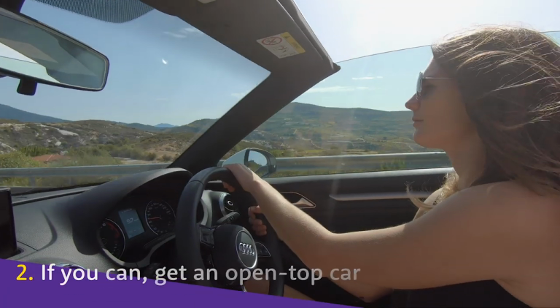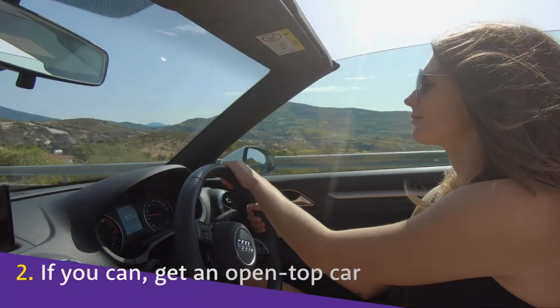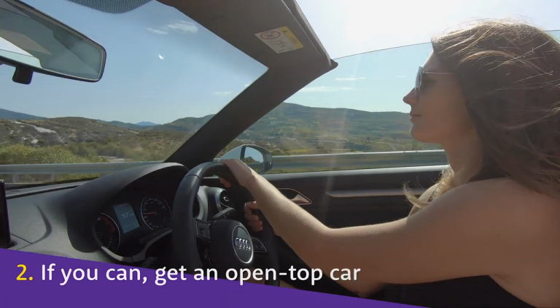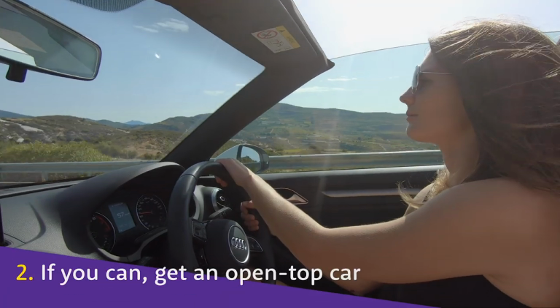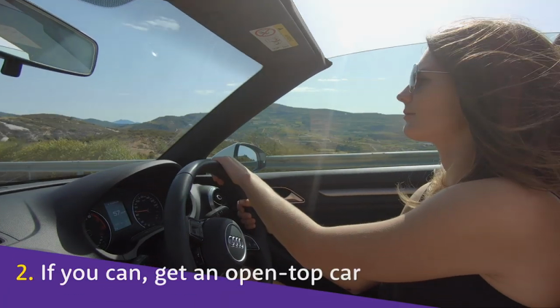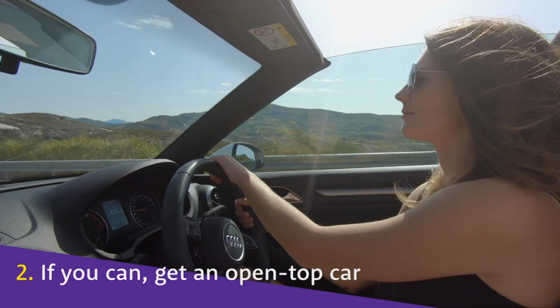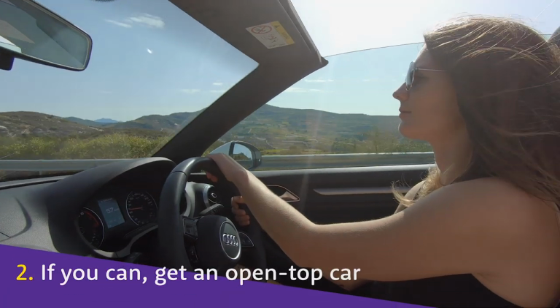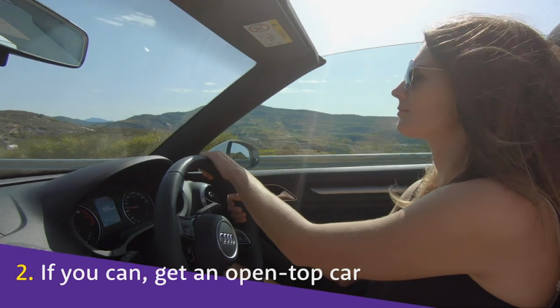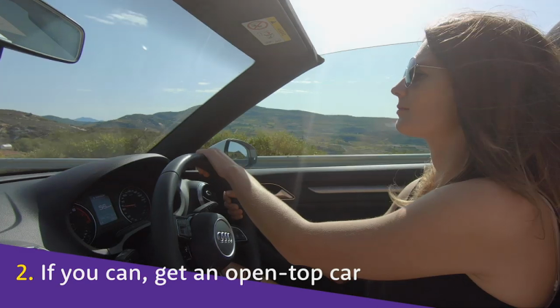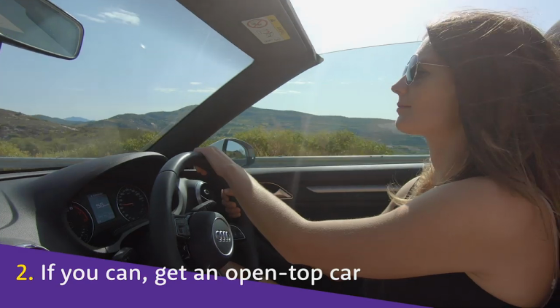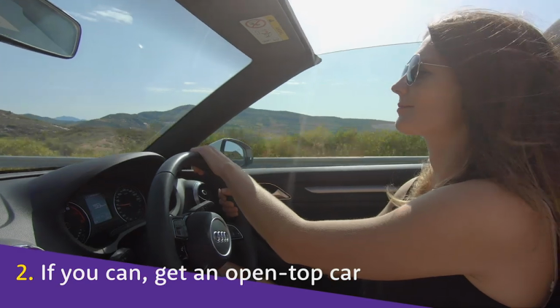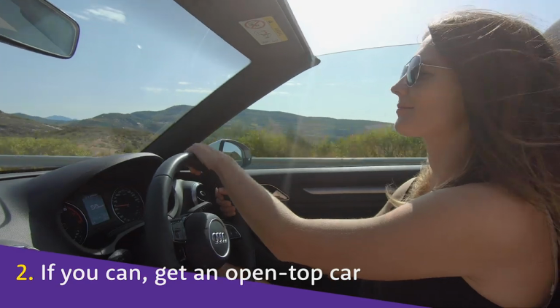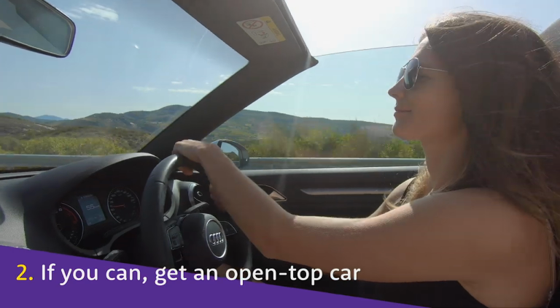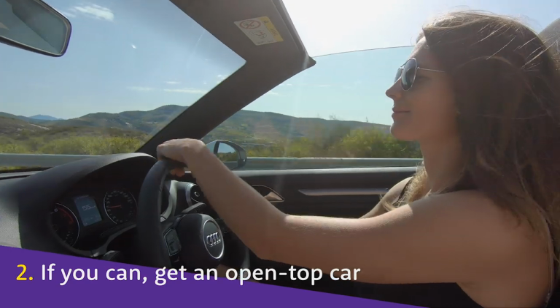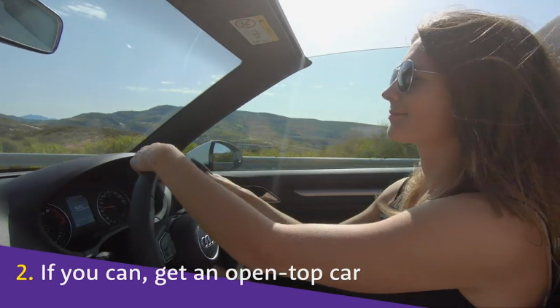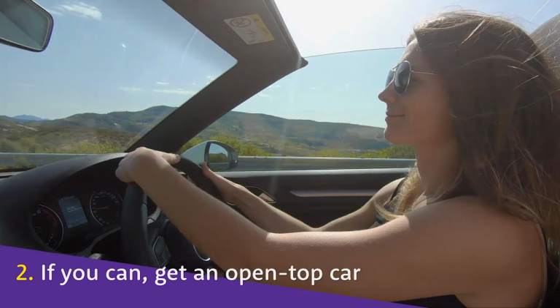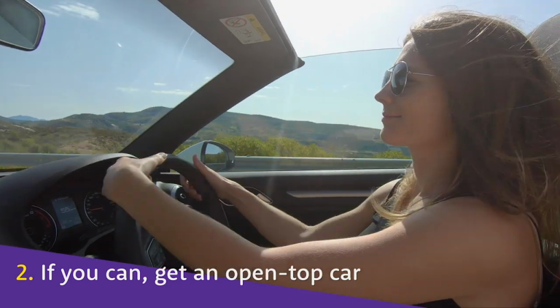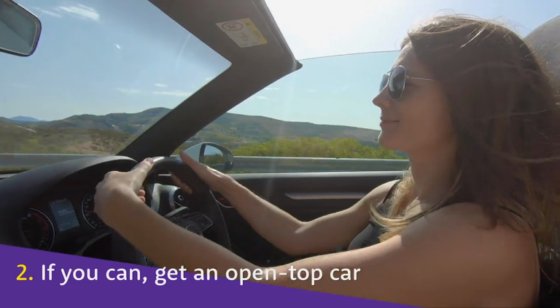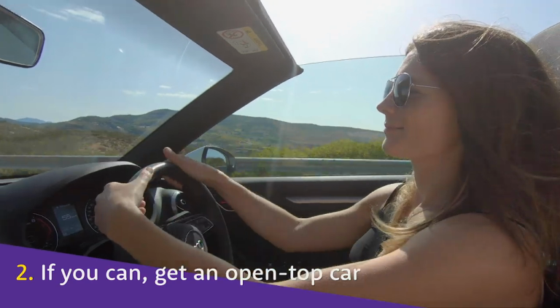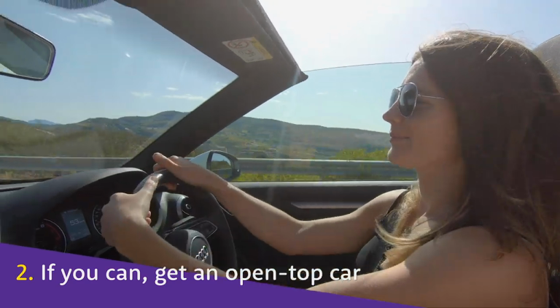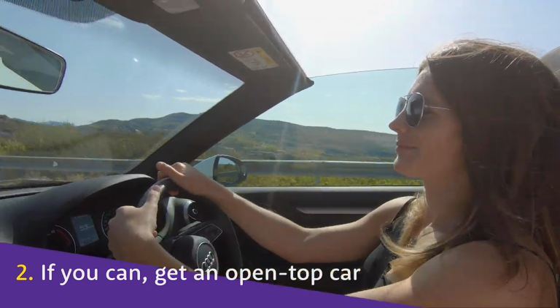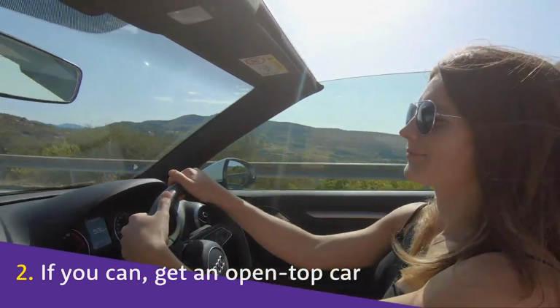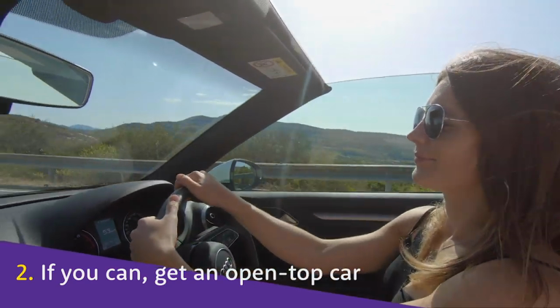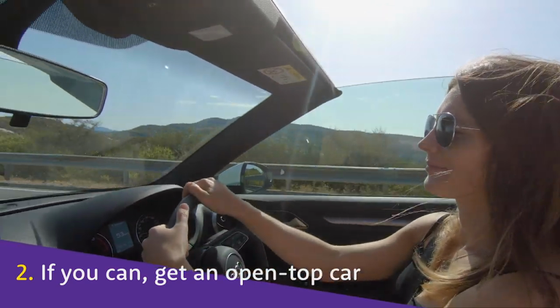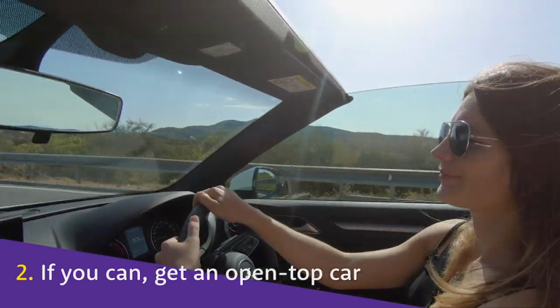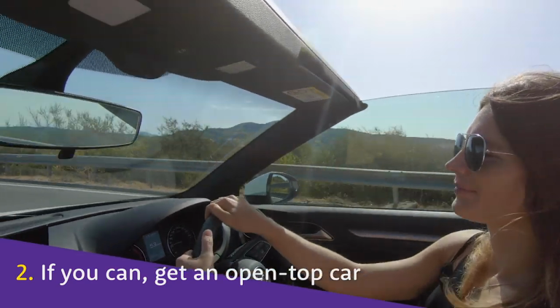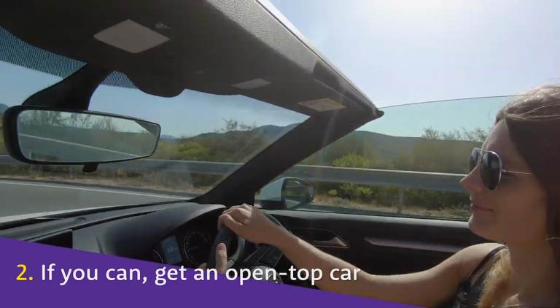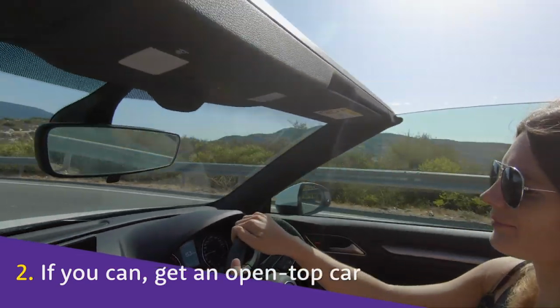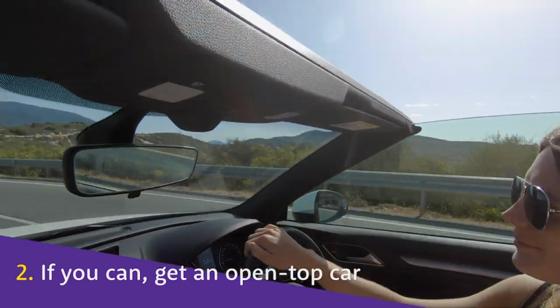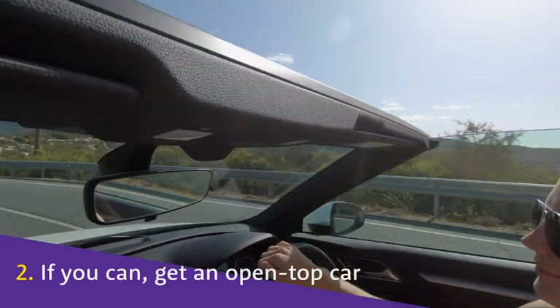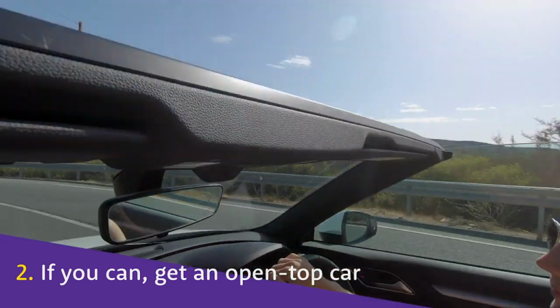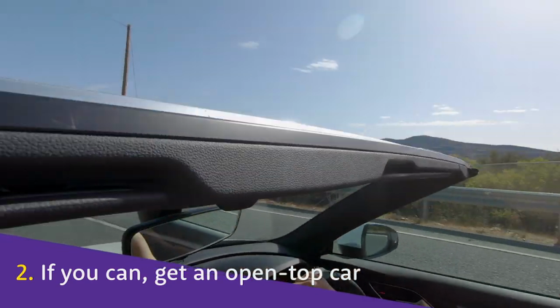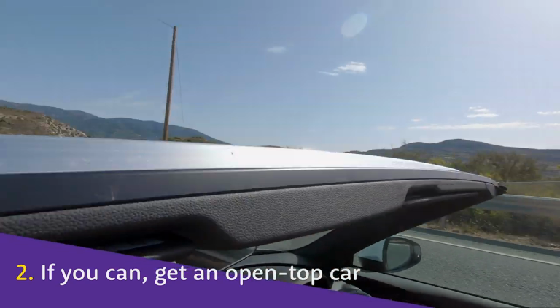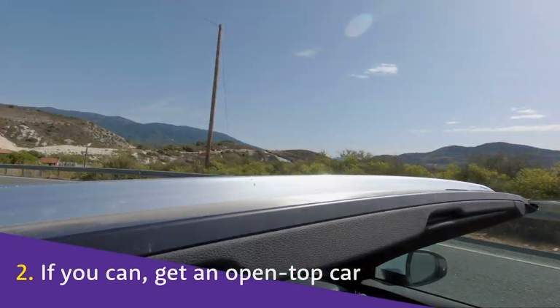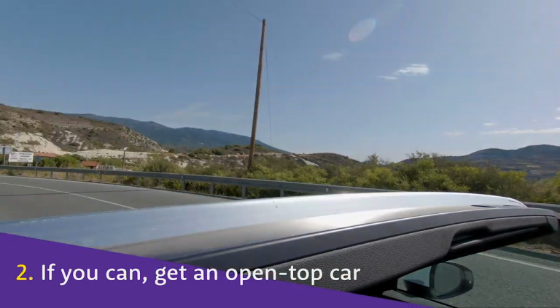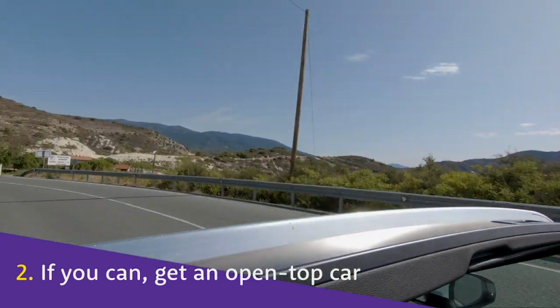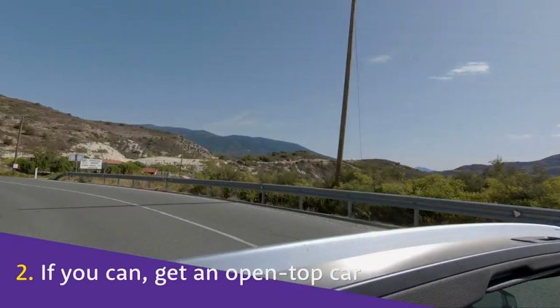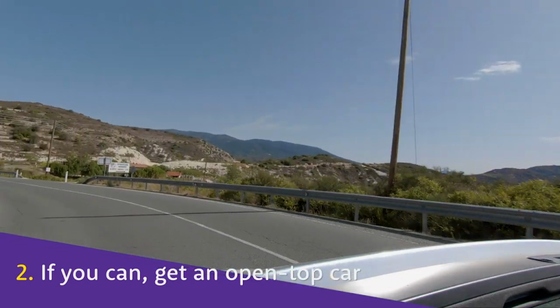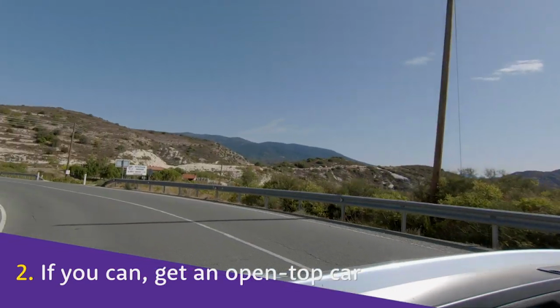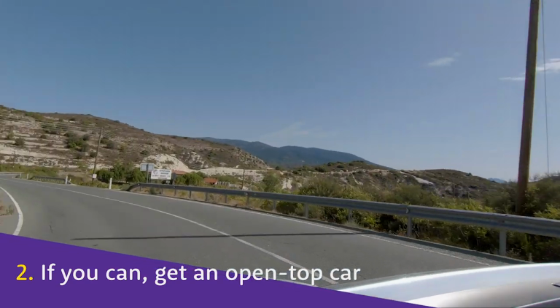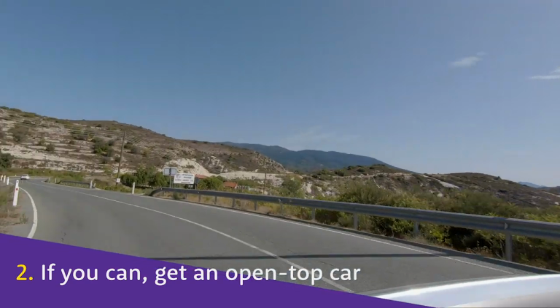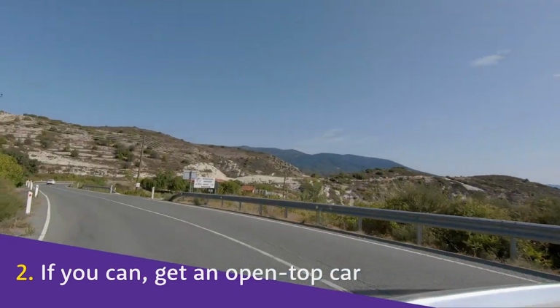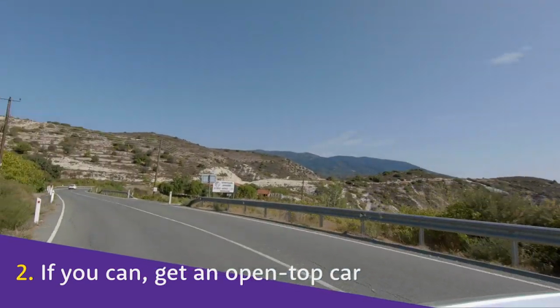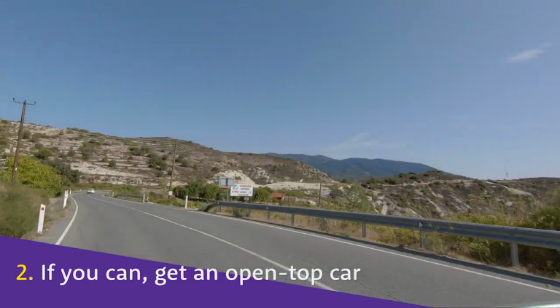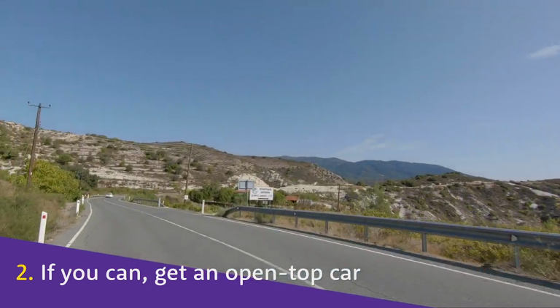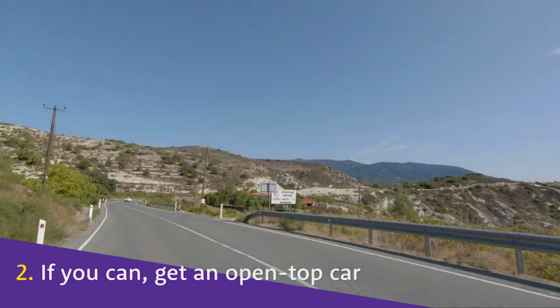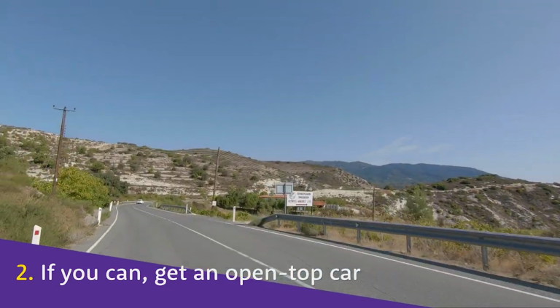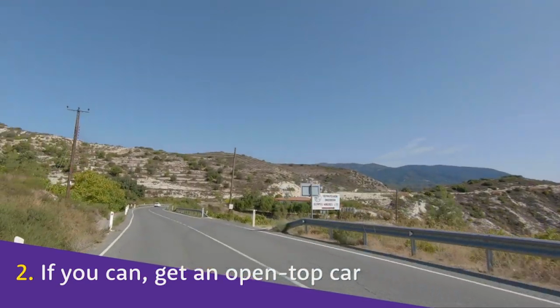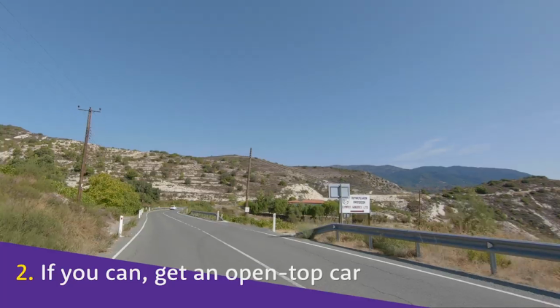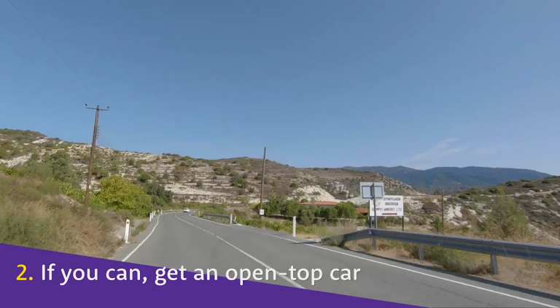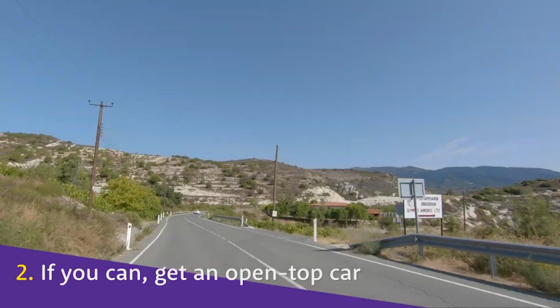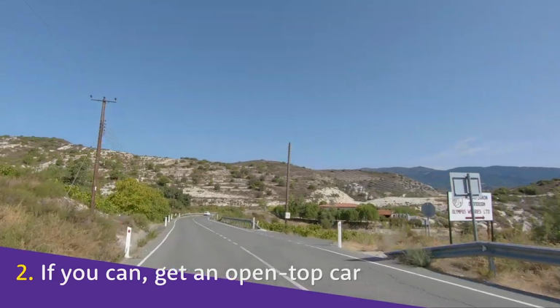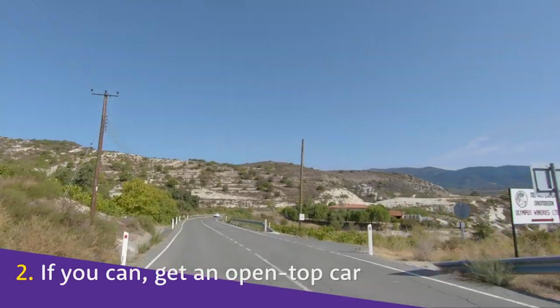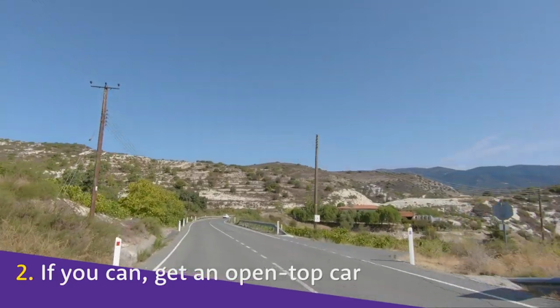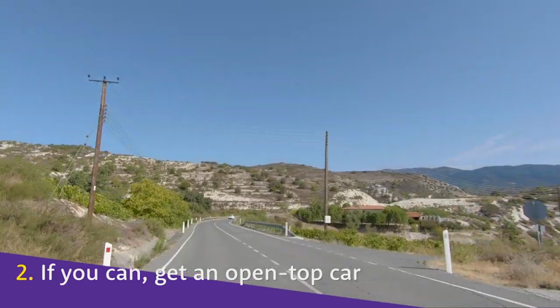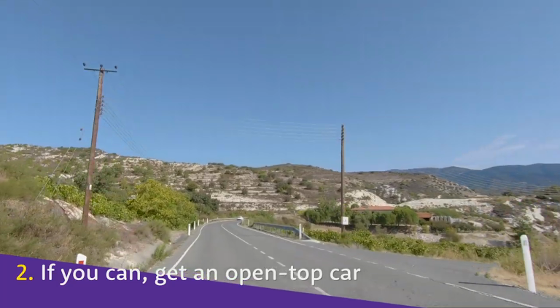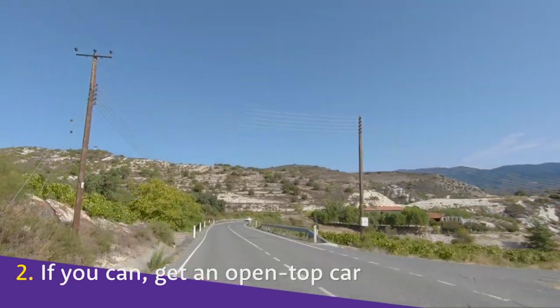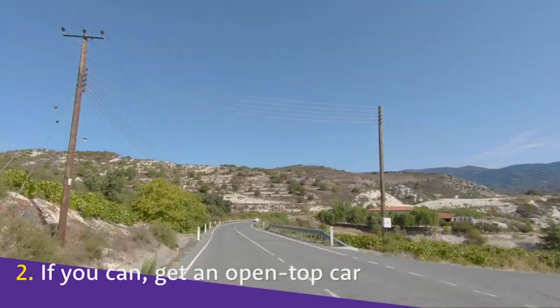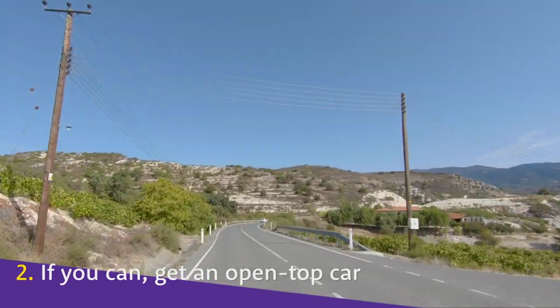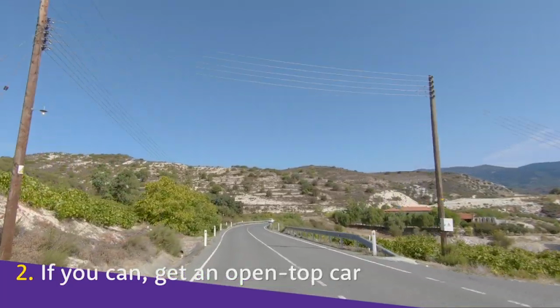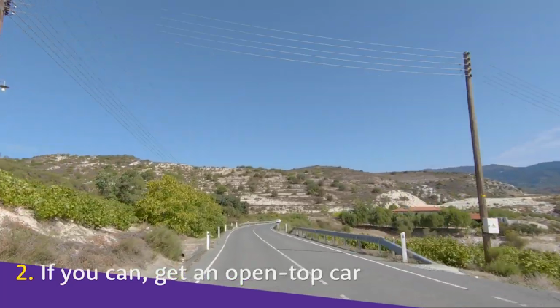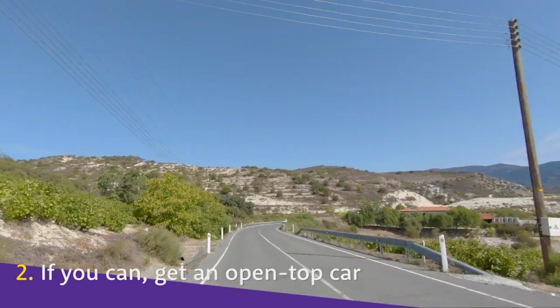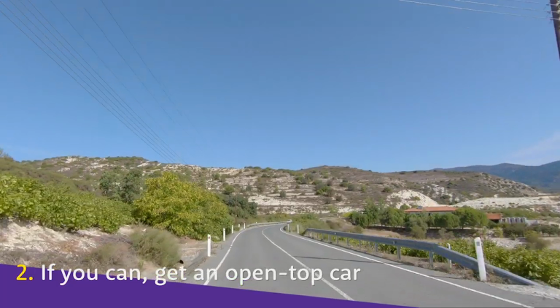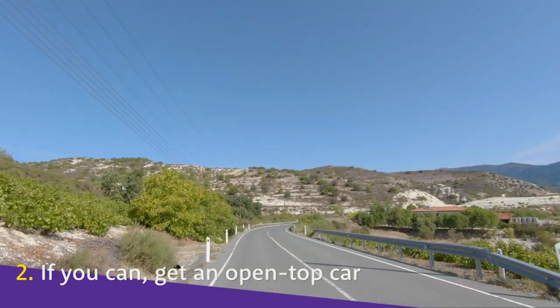Good weather location? Hire a car with a sunroof to really make the most of those views. Don't forget to wear SPF though.